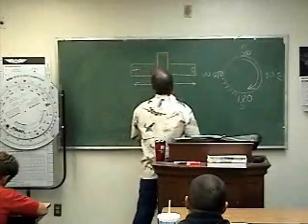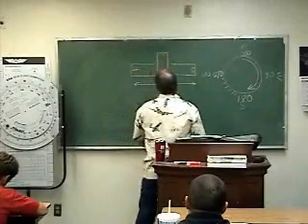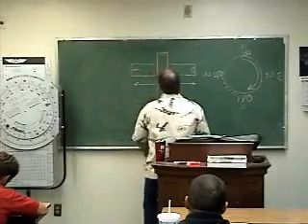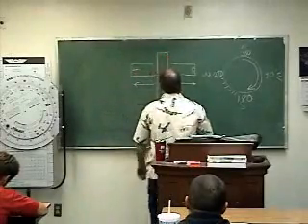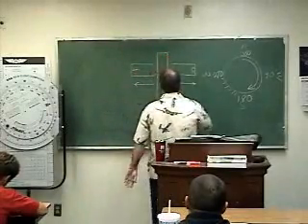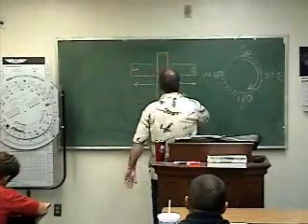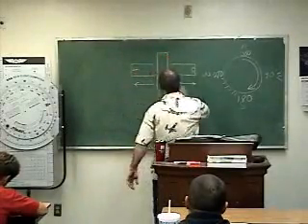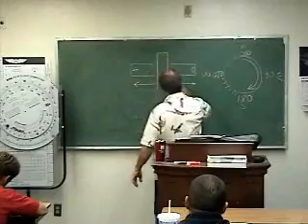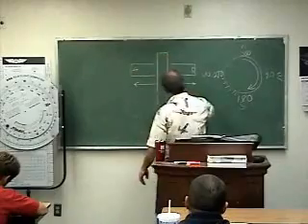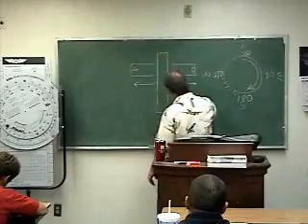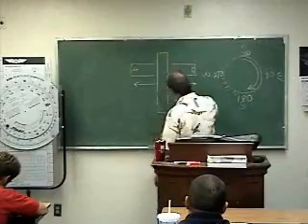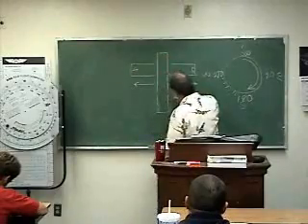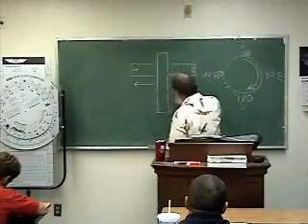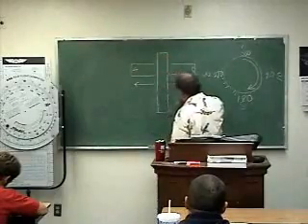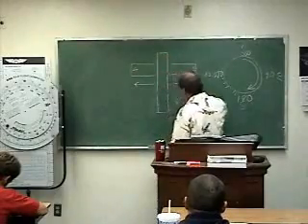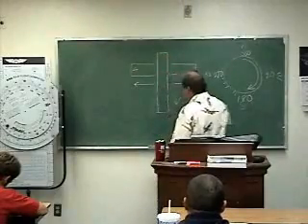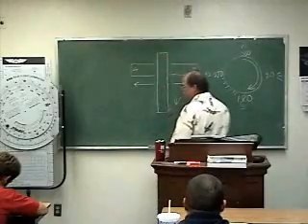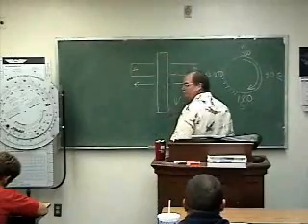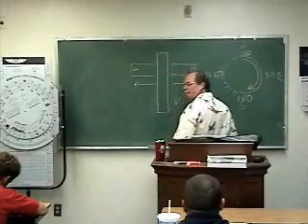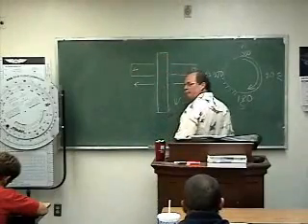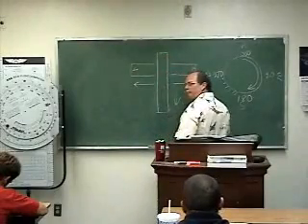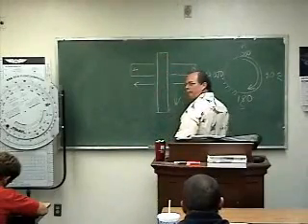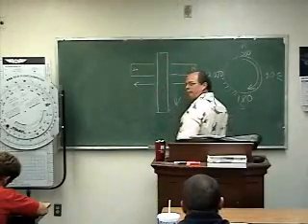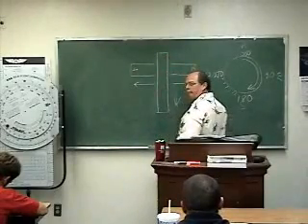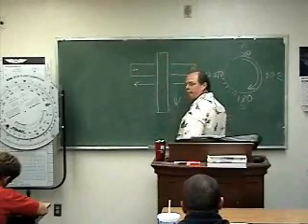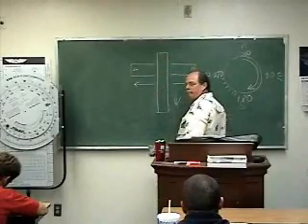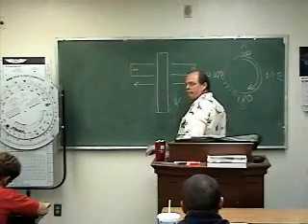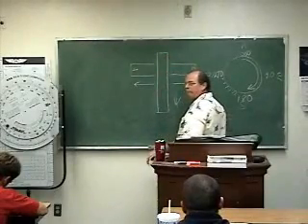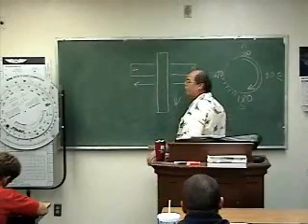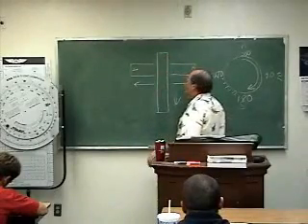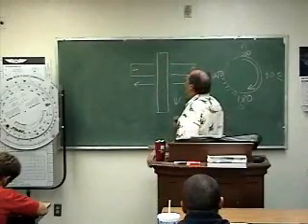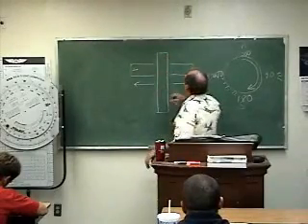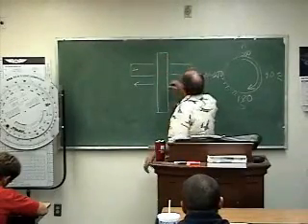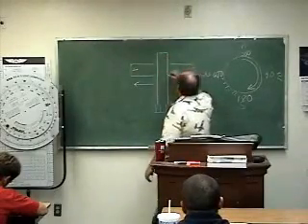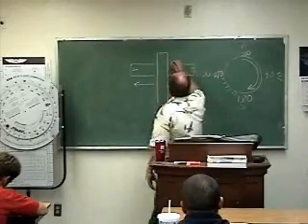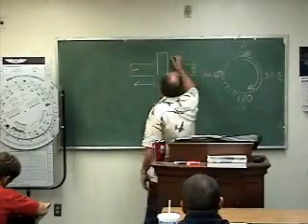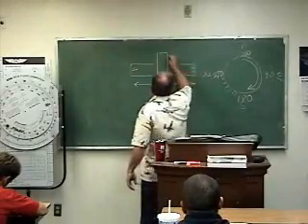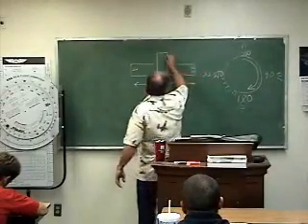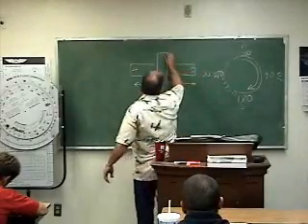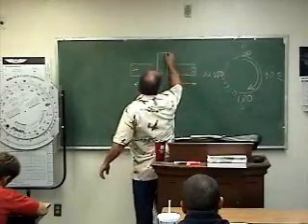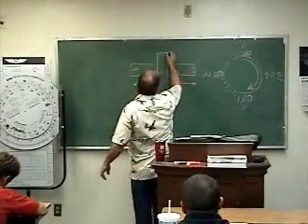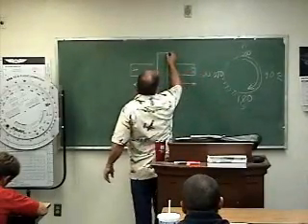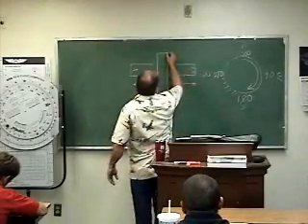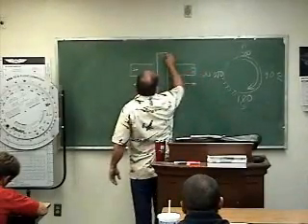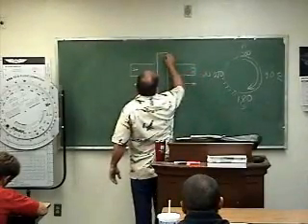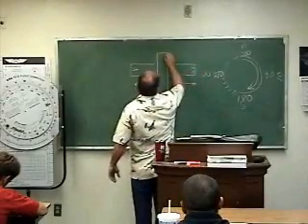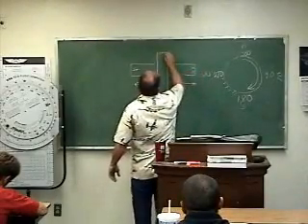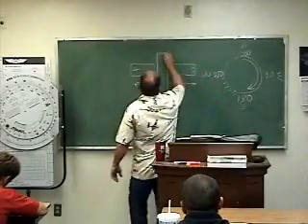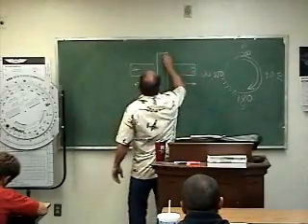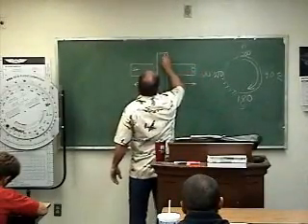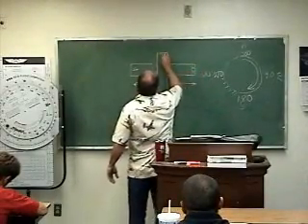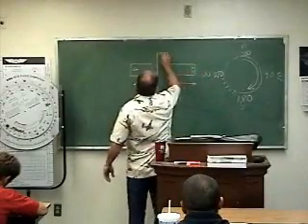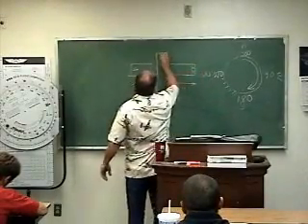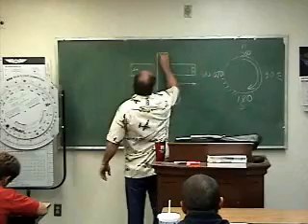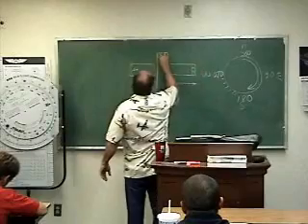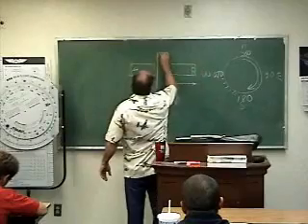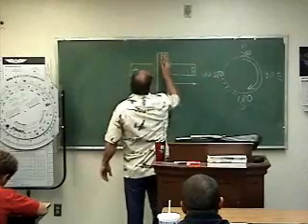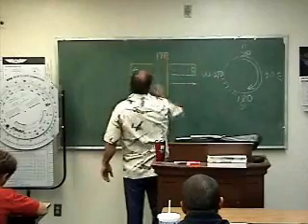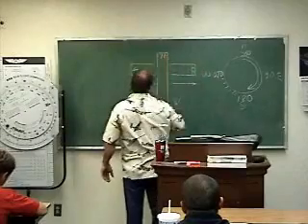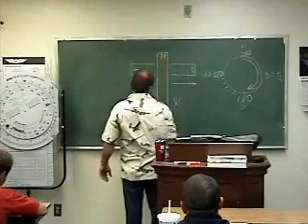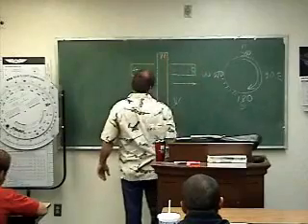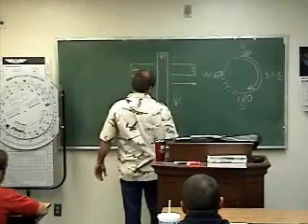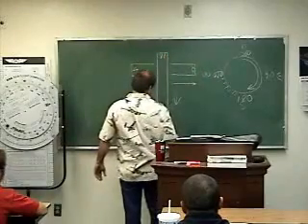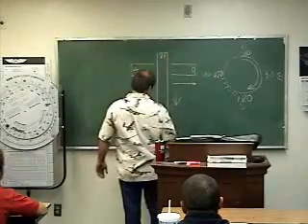Now we're going to land this direction. 180. And runway 2, 7, or 36?